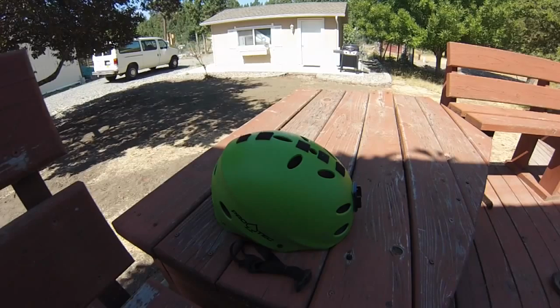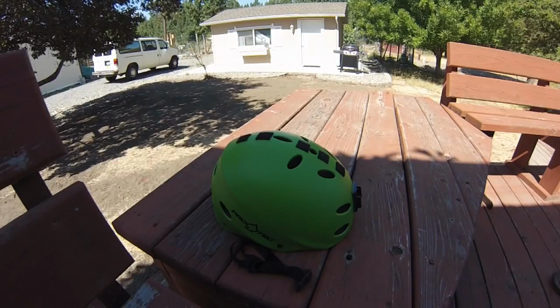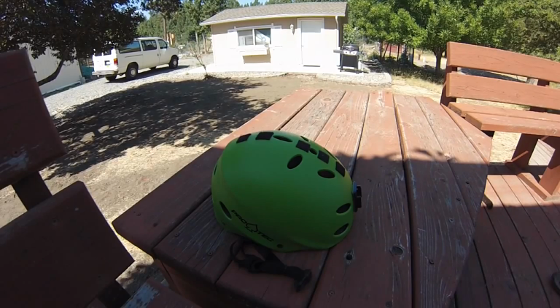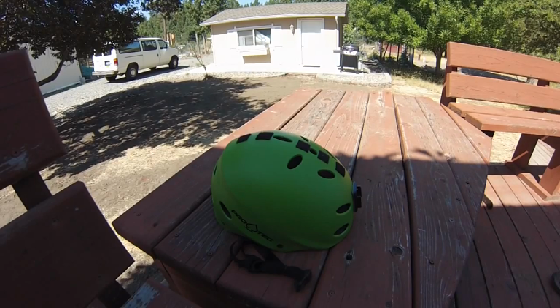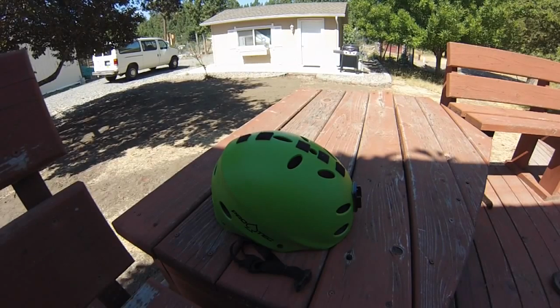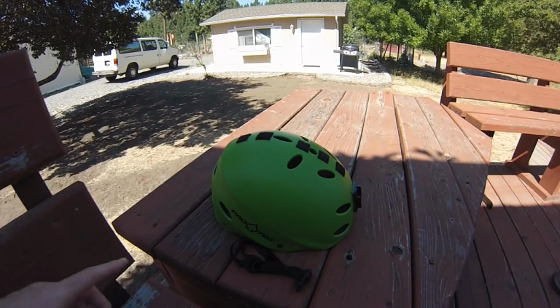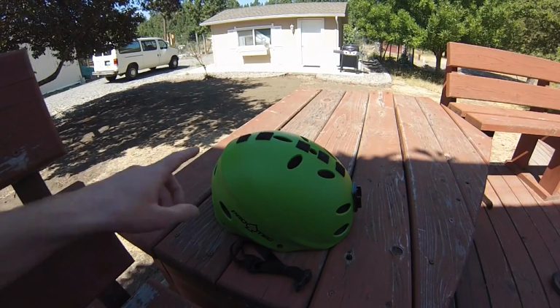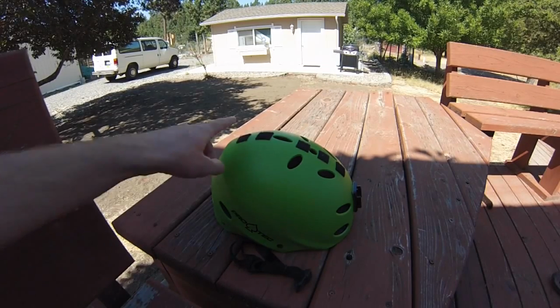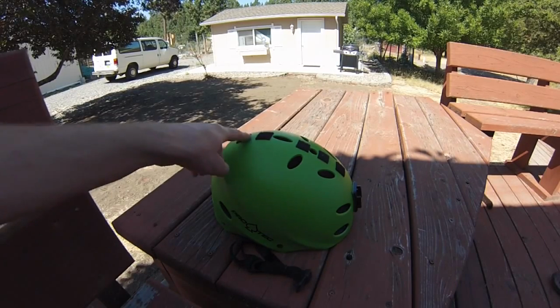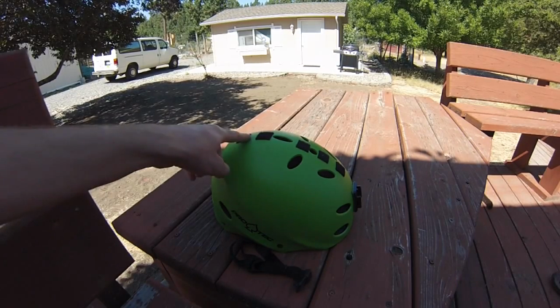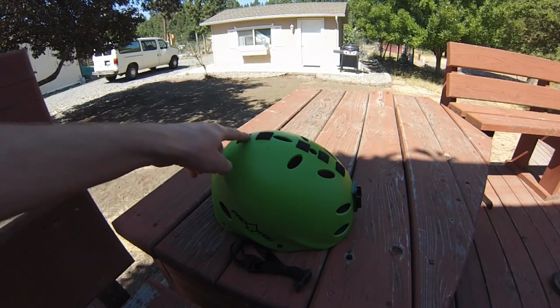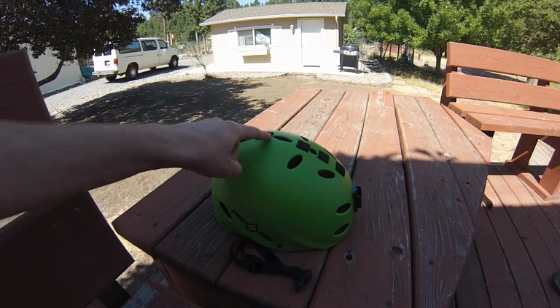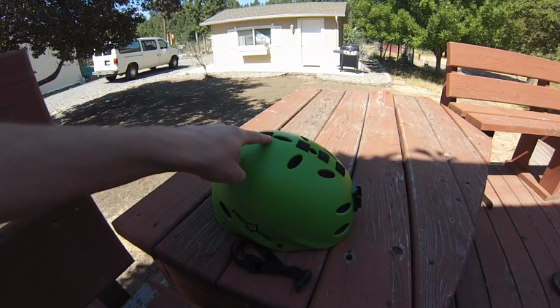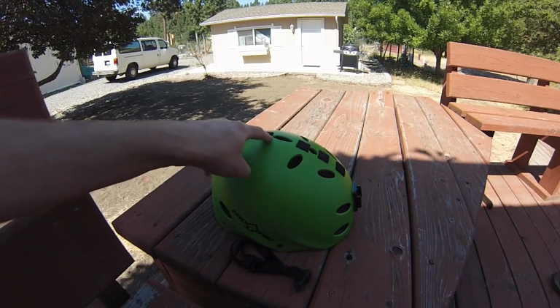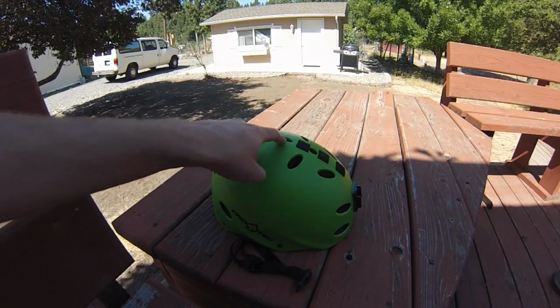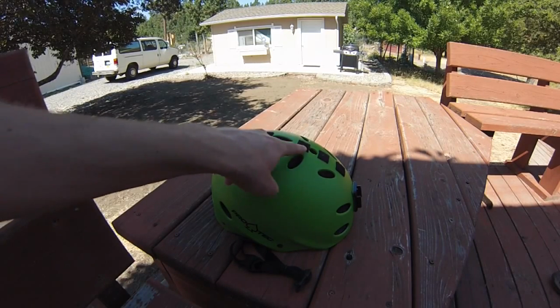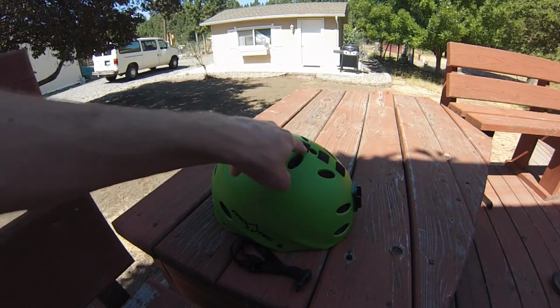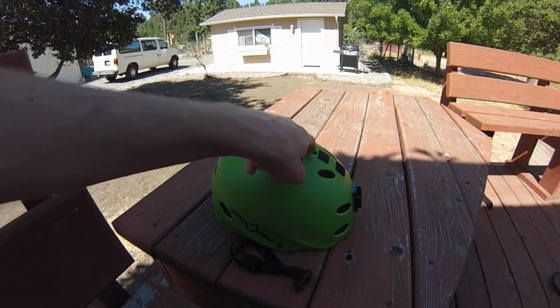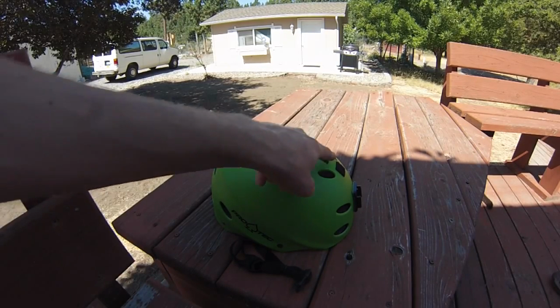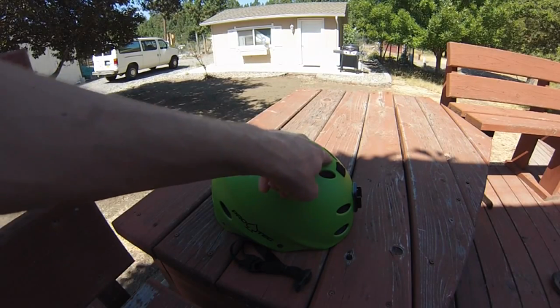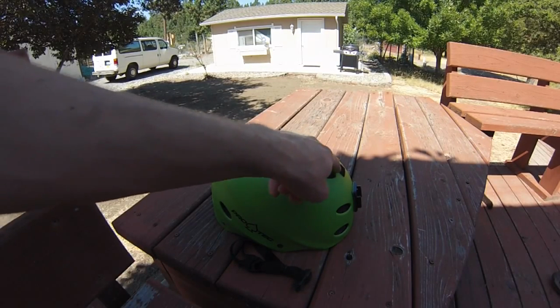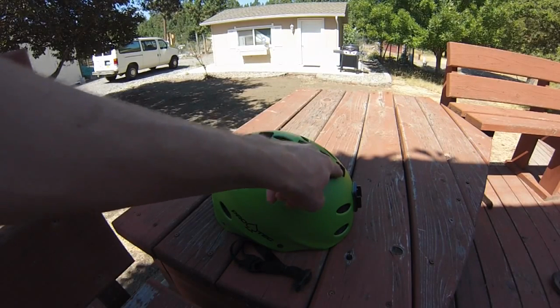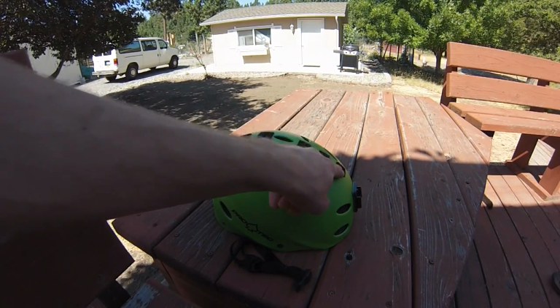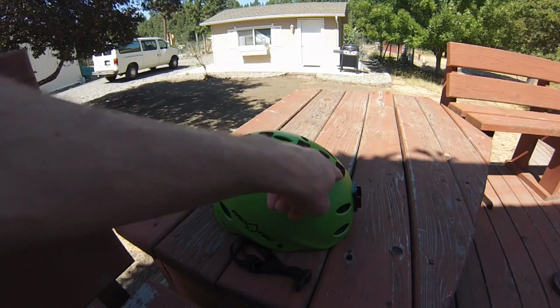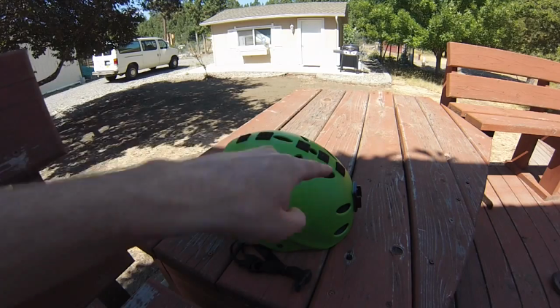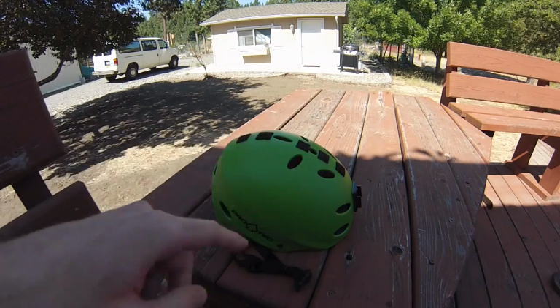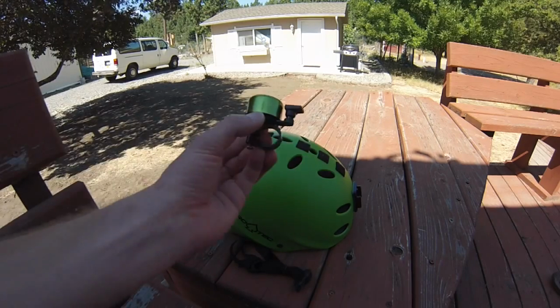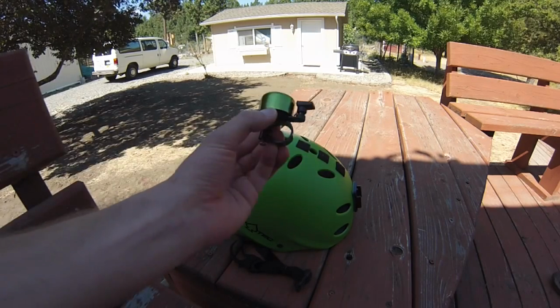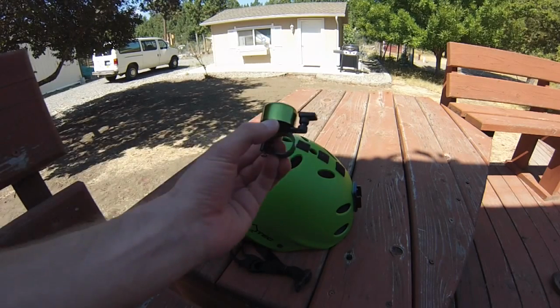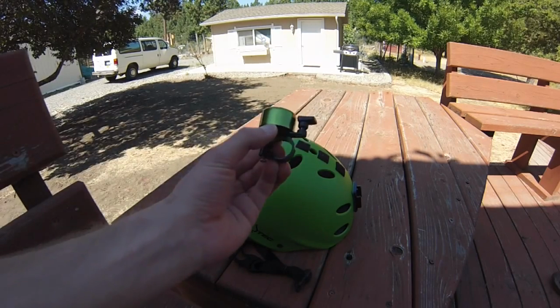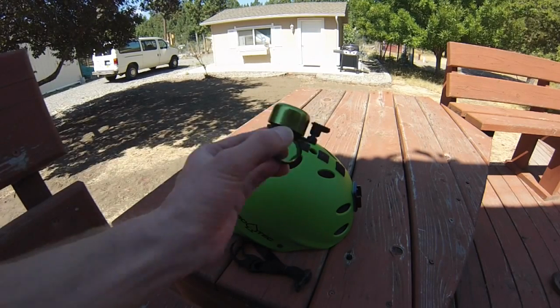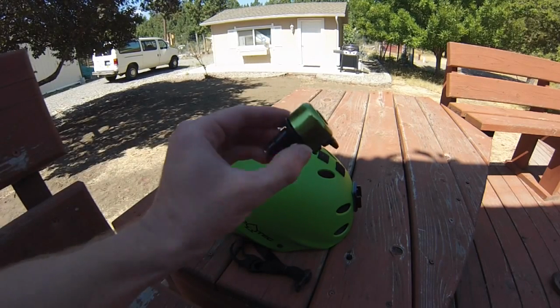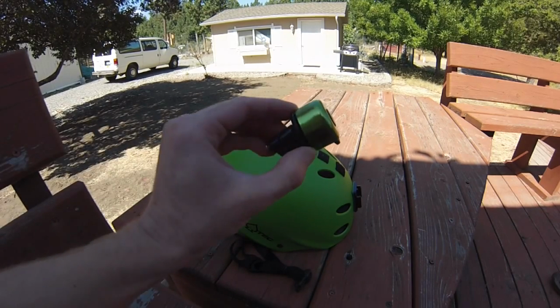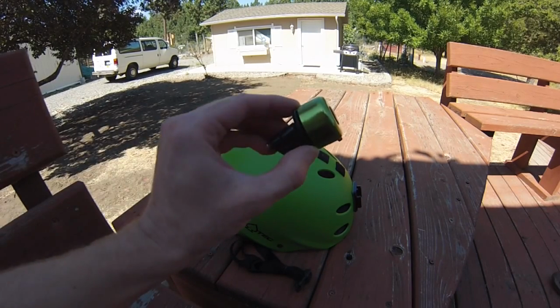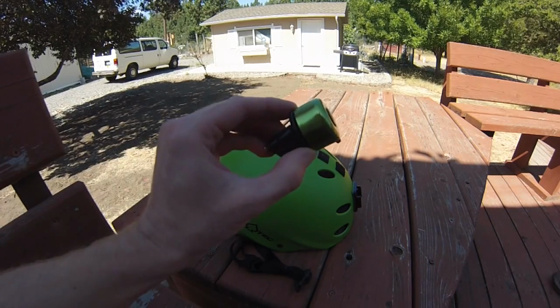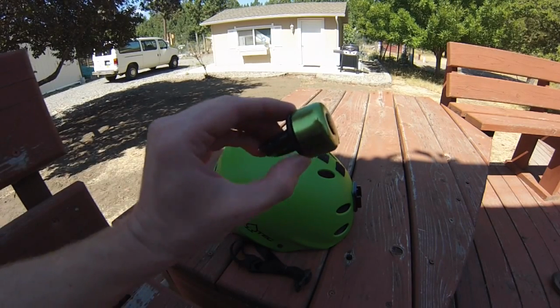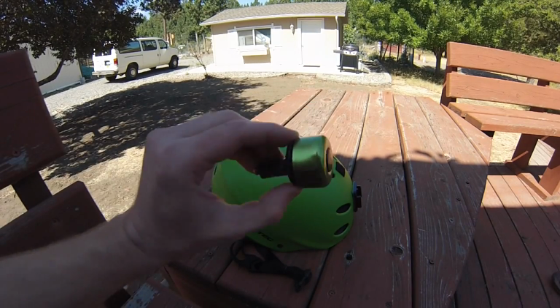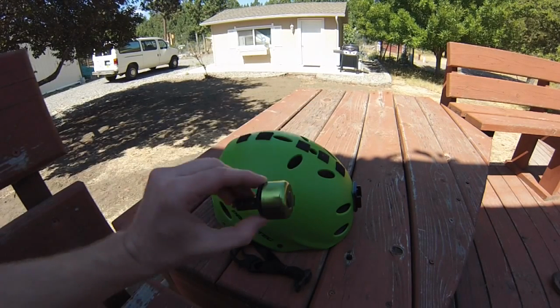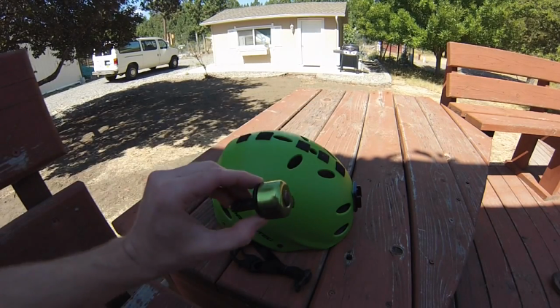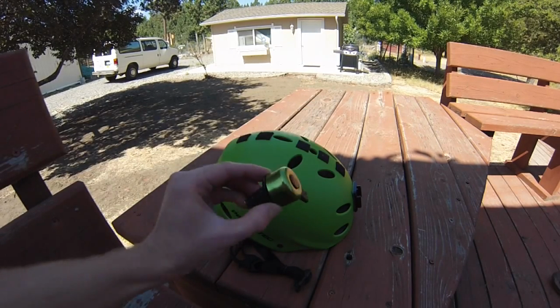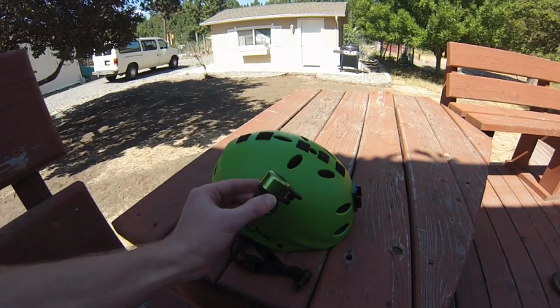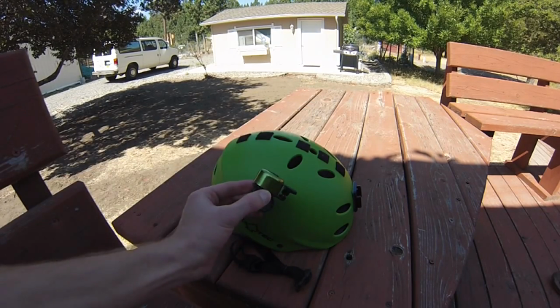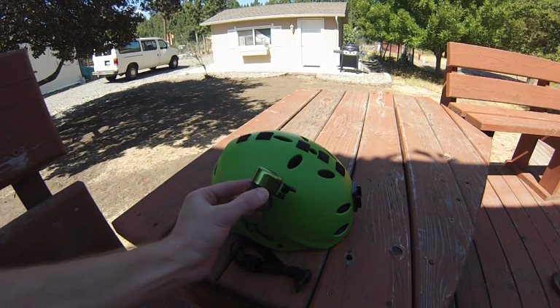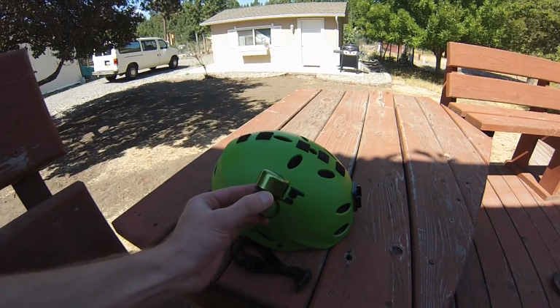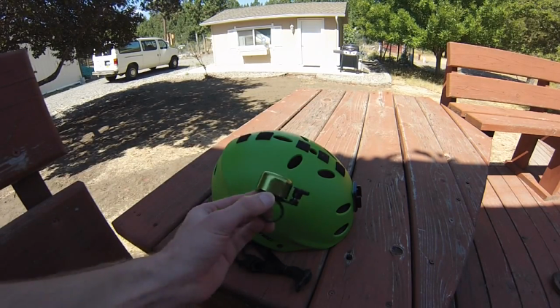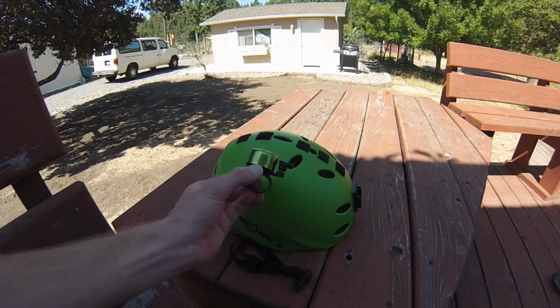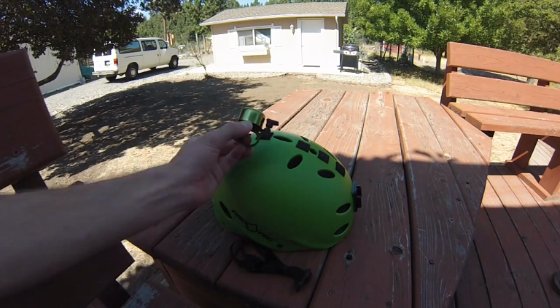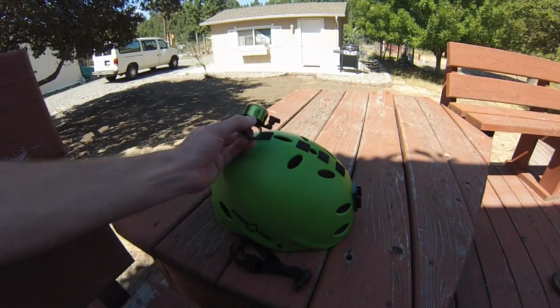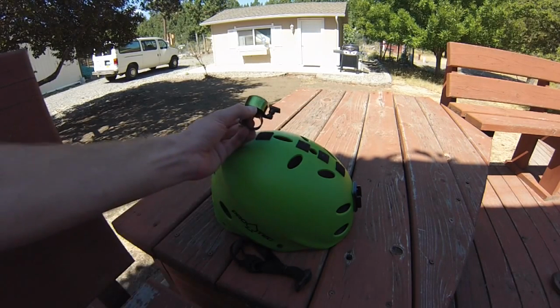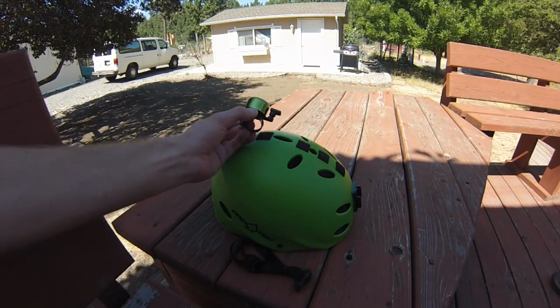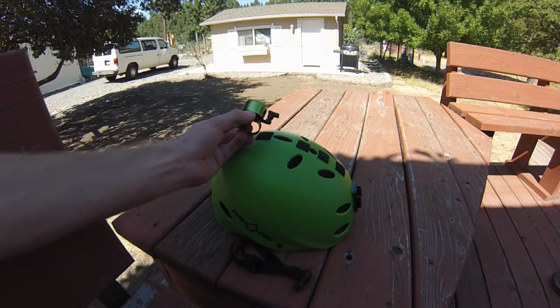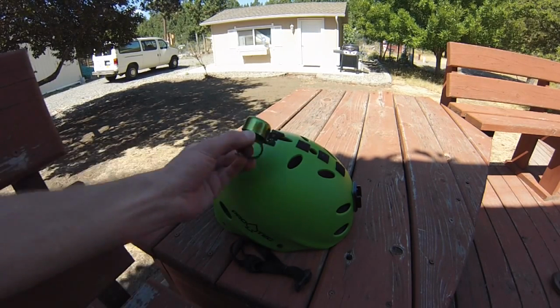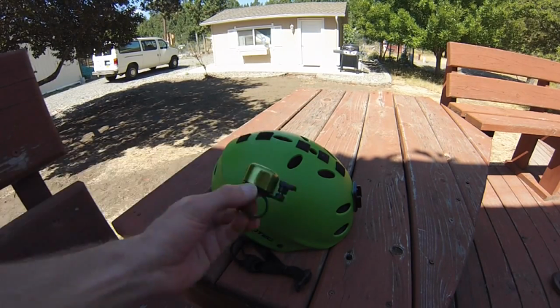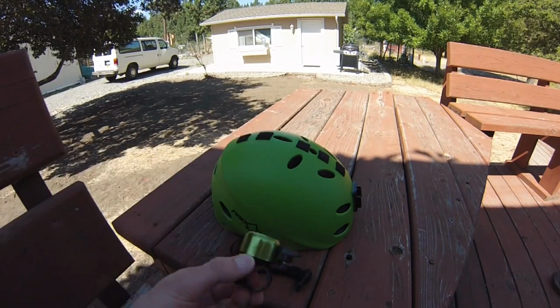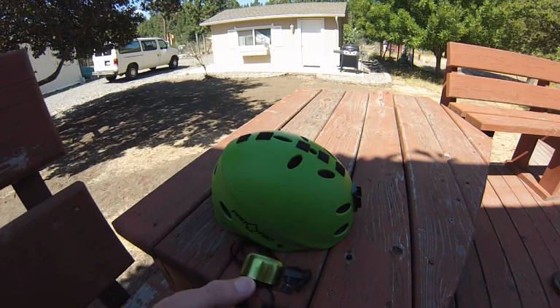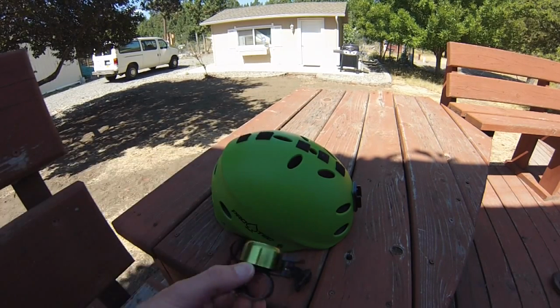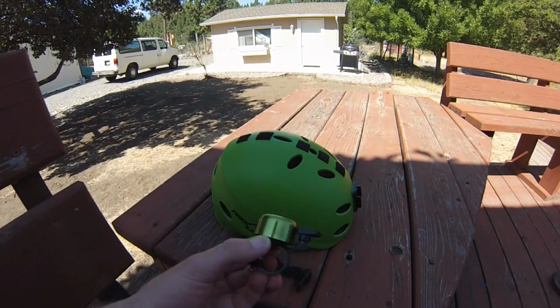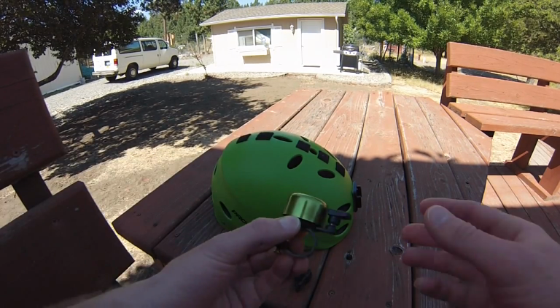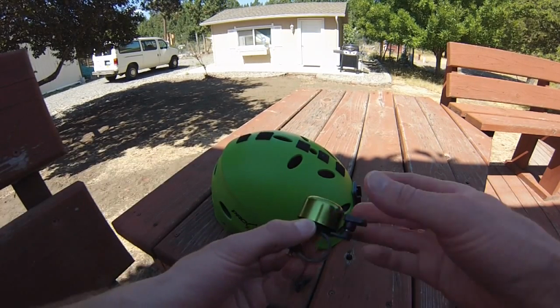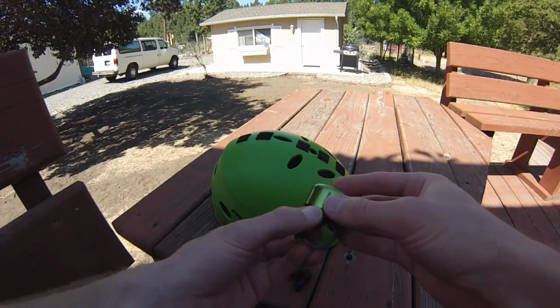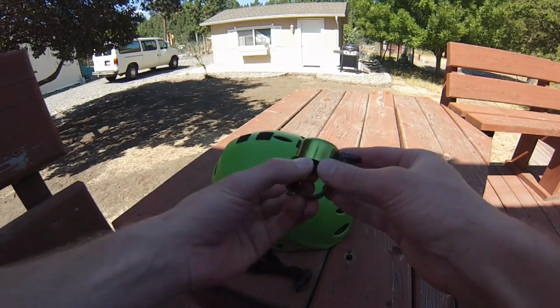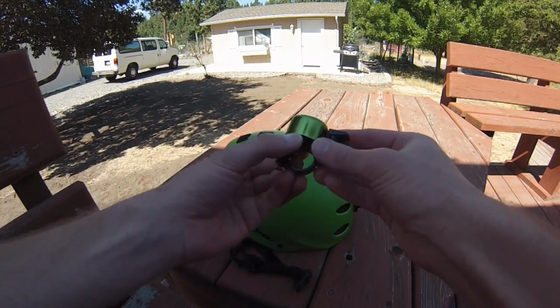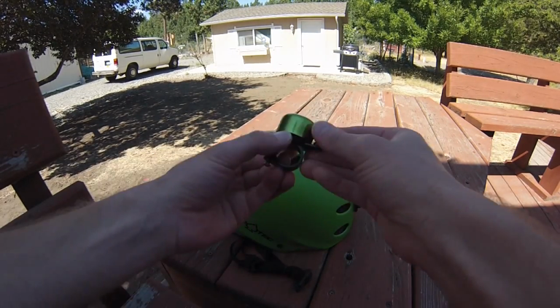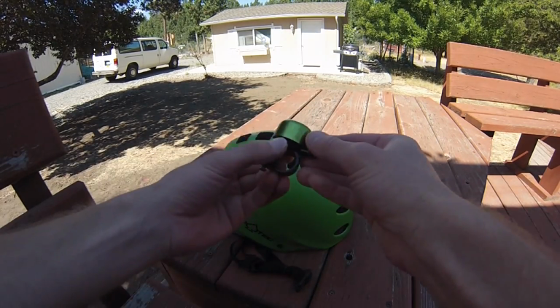Here's my skateboarding helmet. It's got a bunch of velcro pads on top. I decided to buy this bell on Amazon — it's a nice green color and matches my helmet.